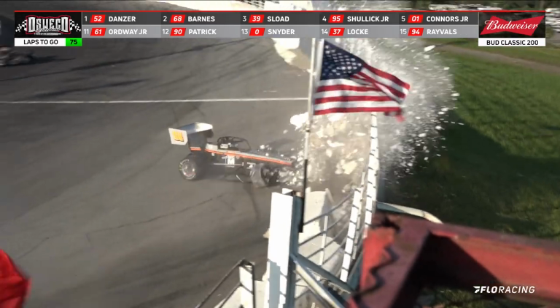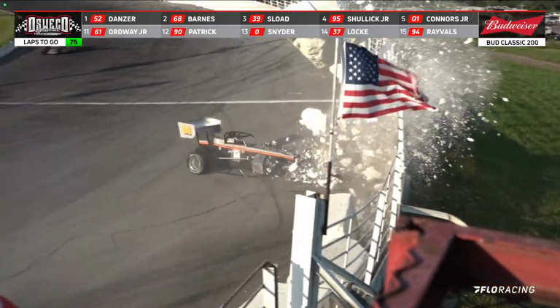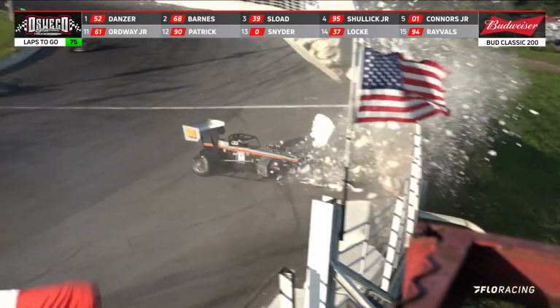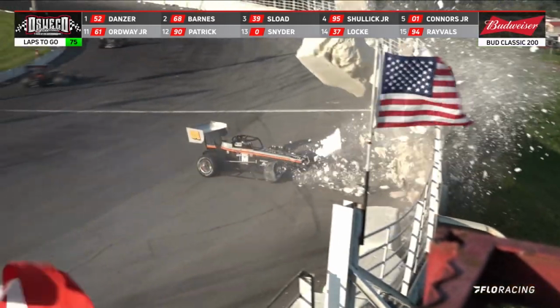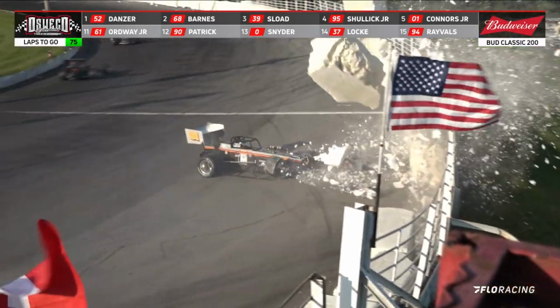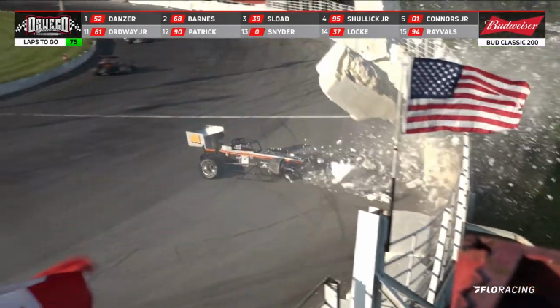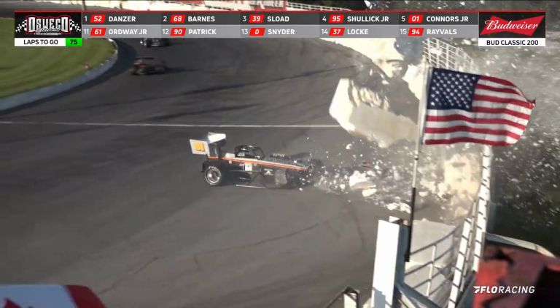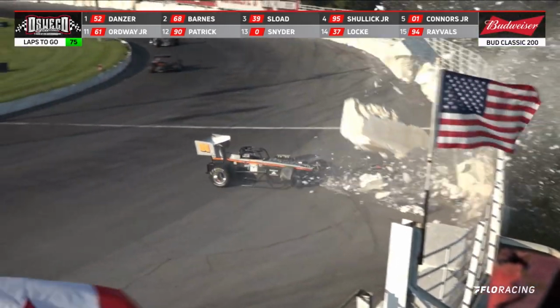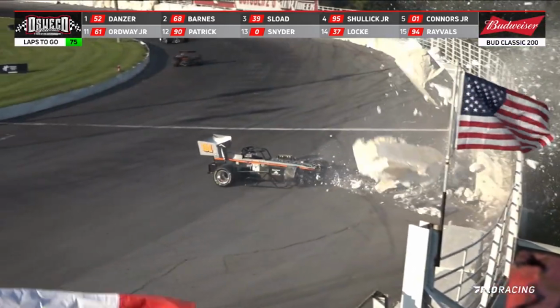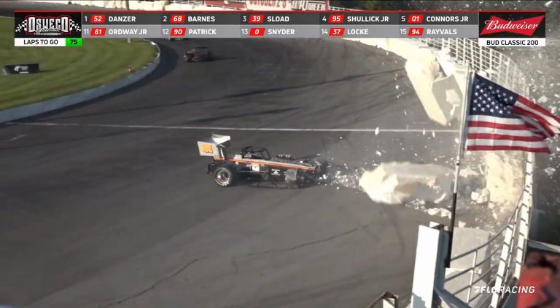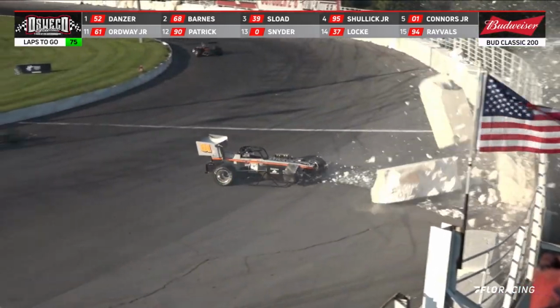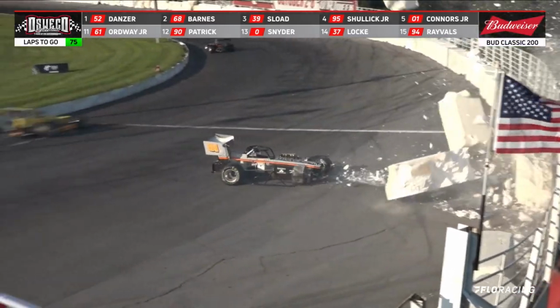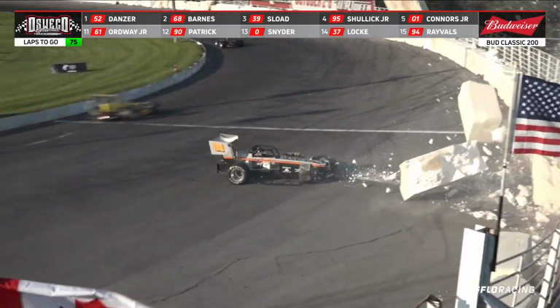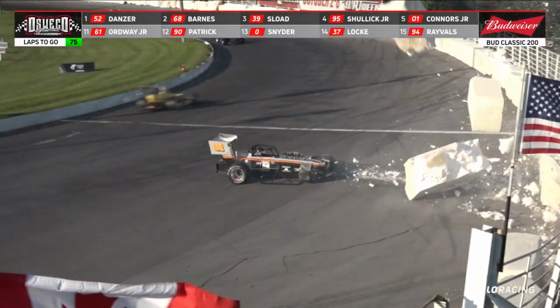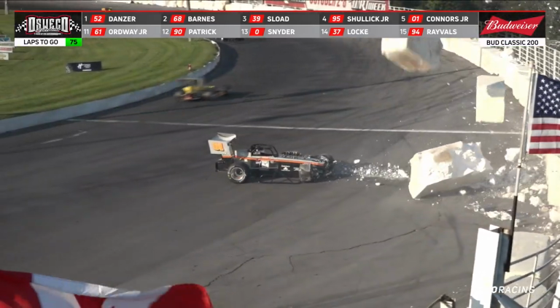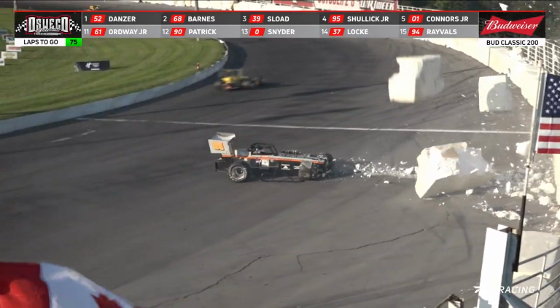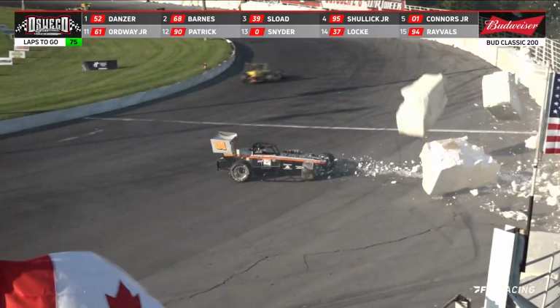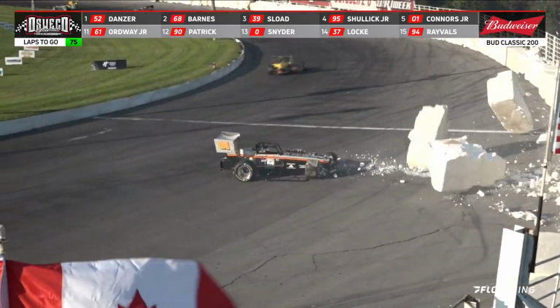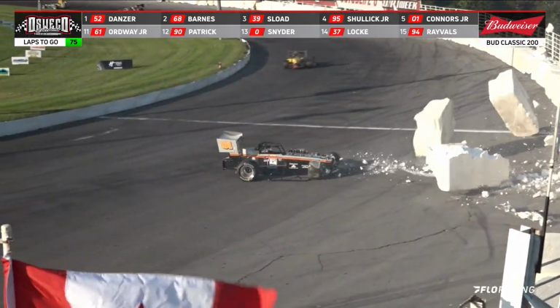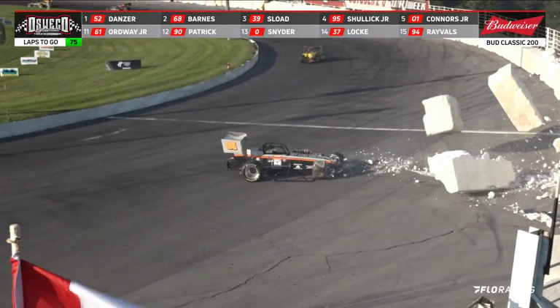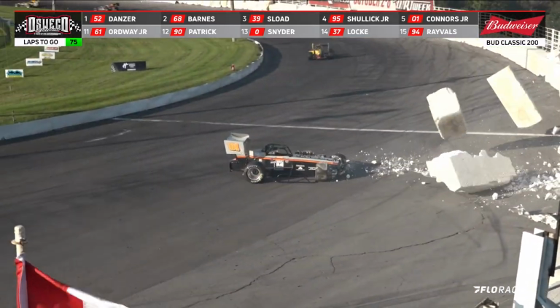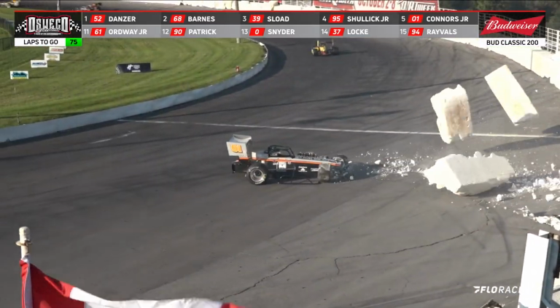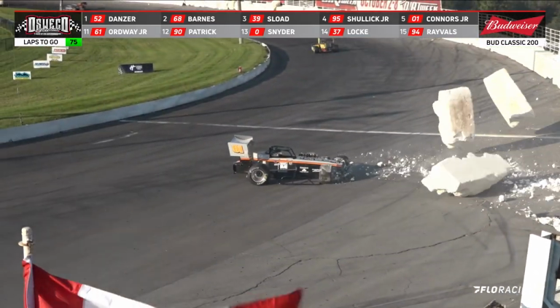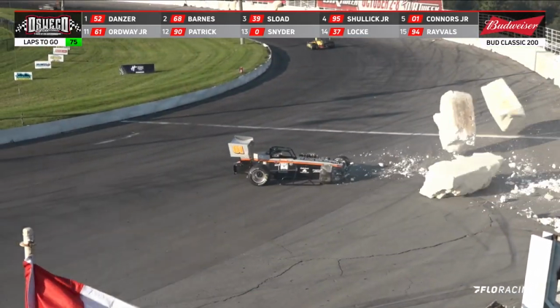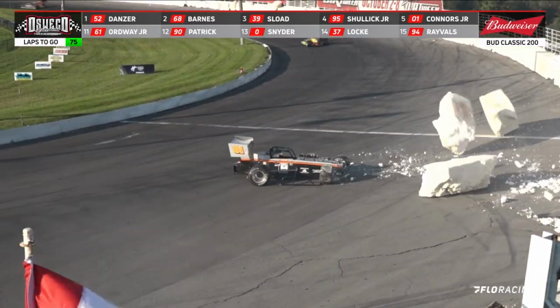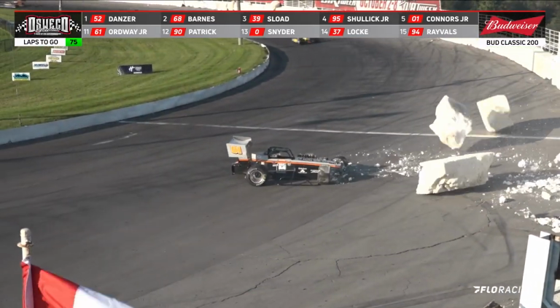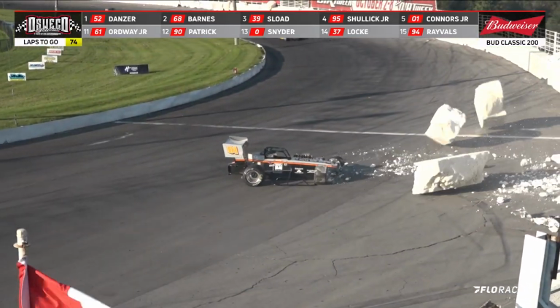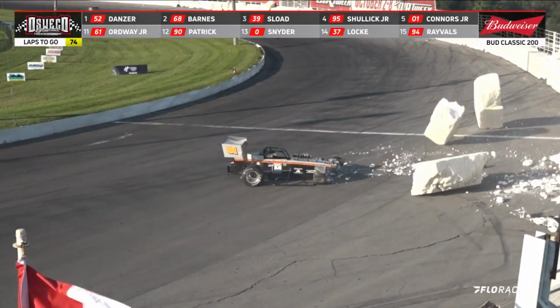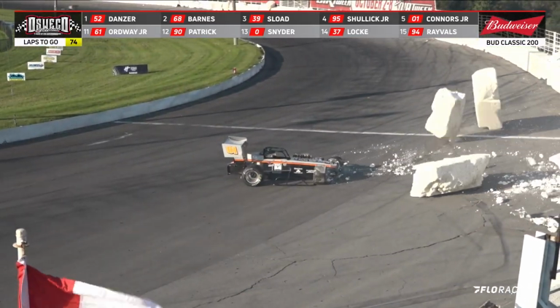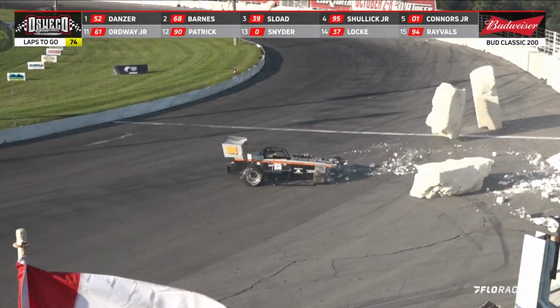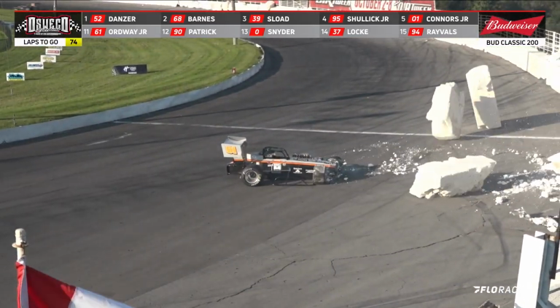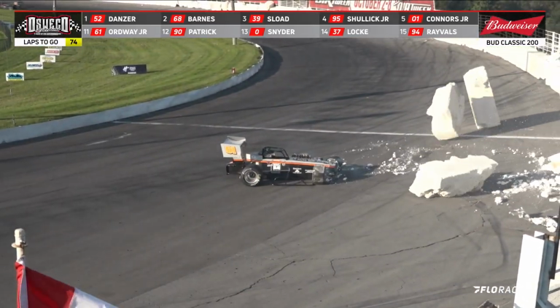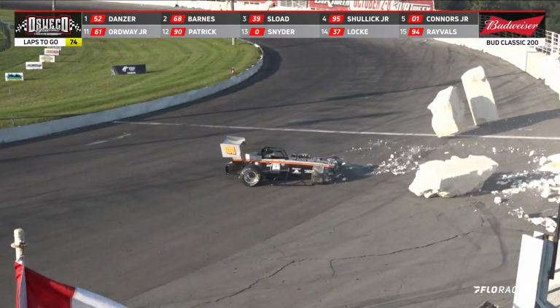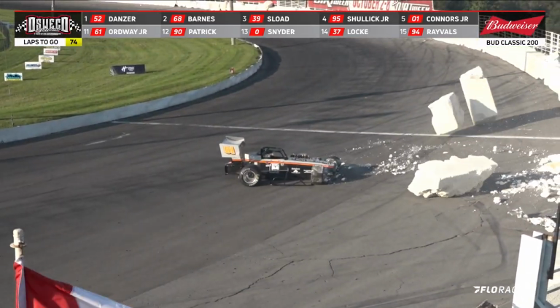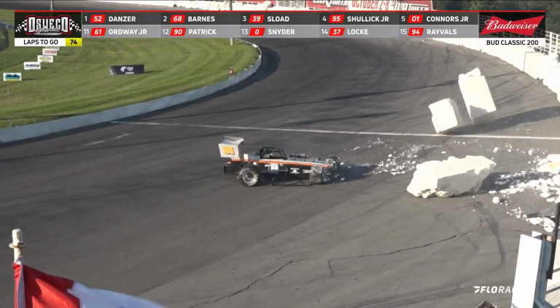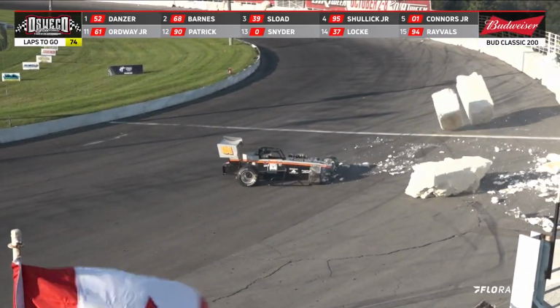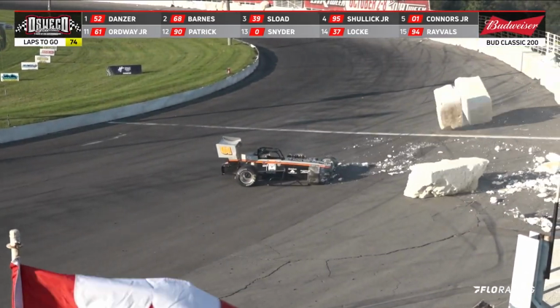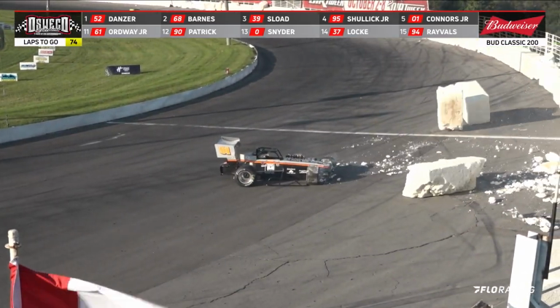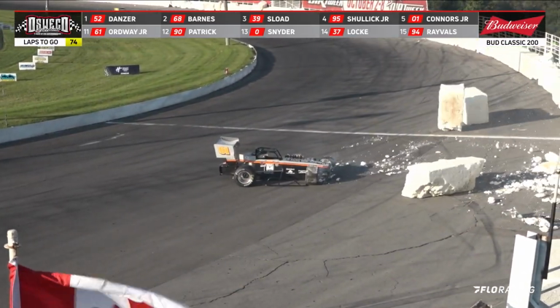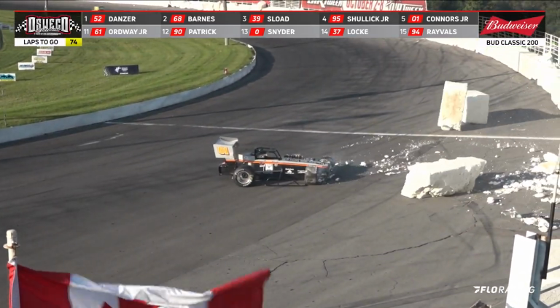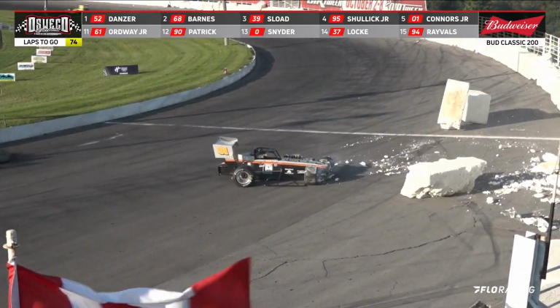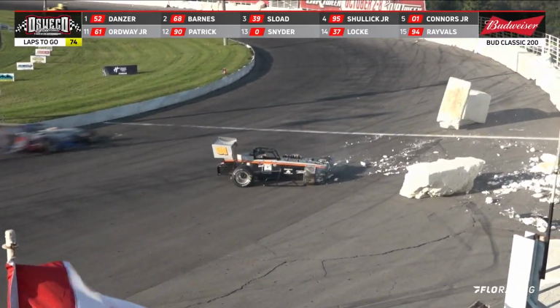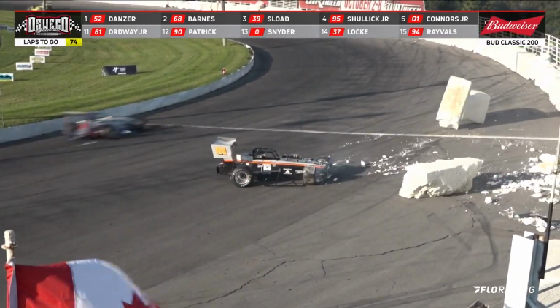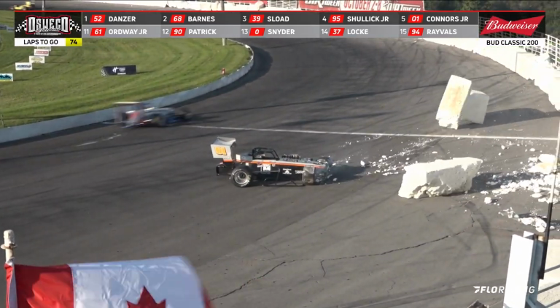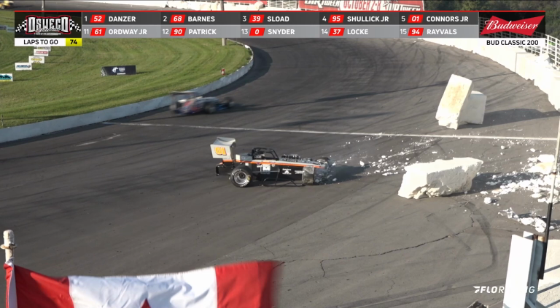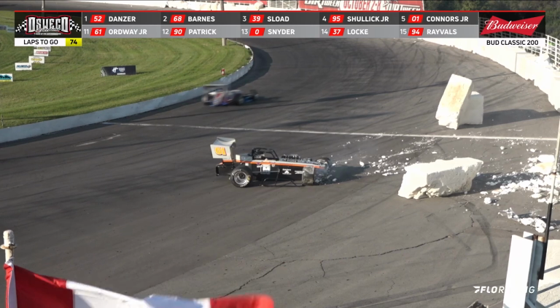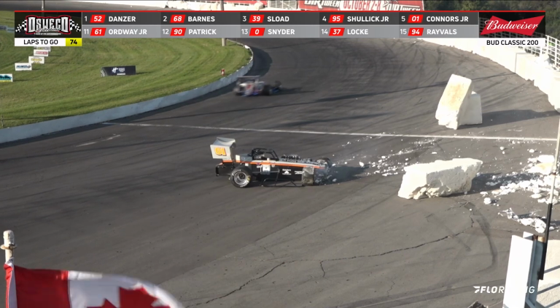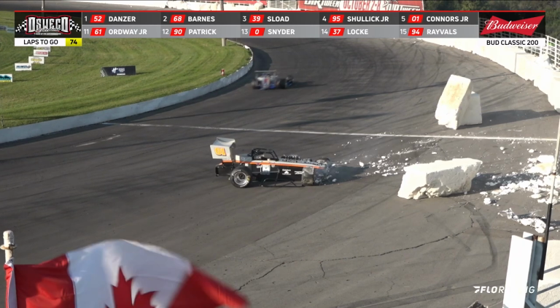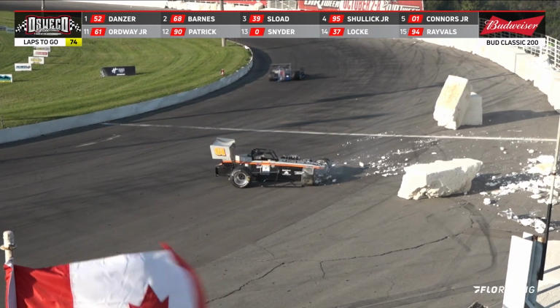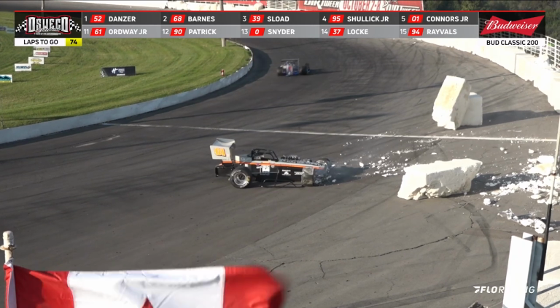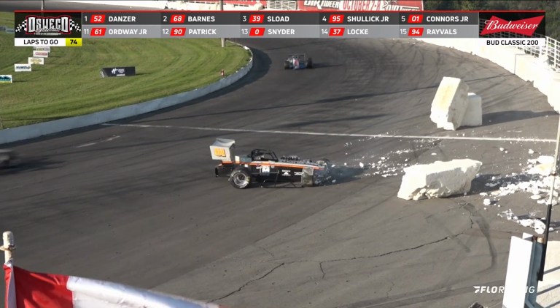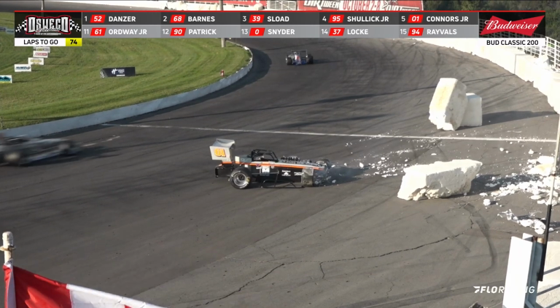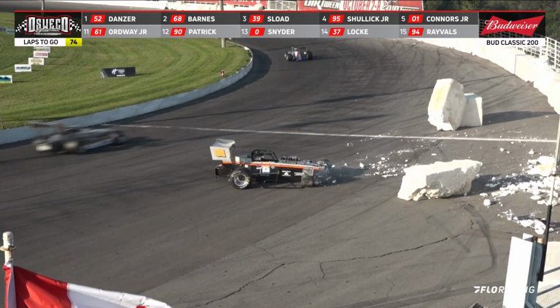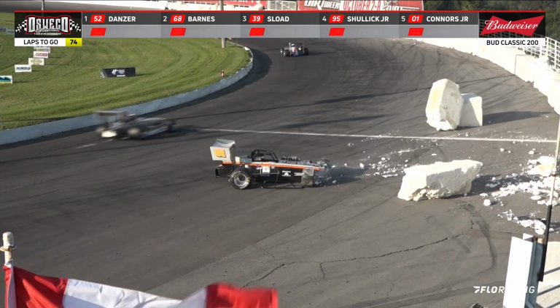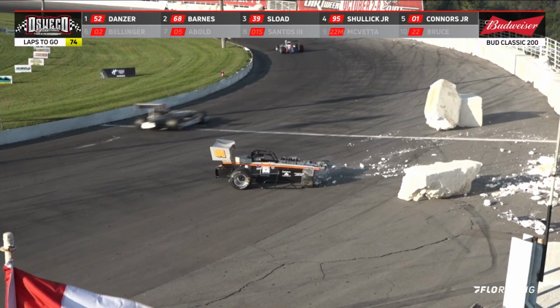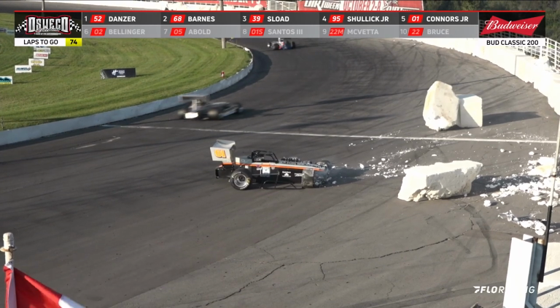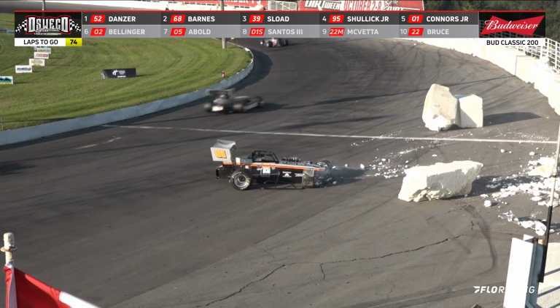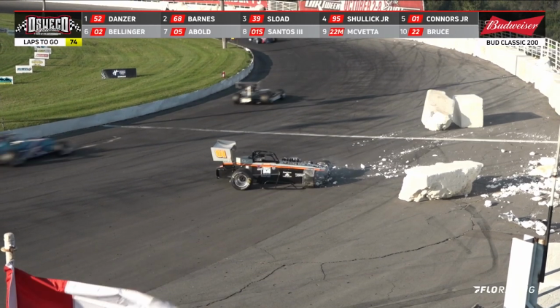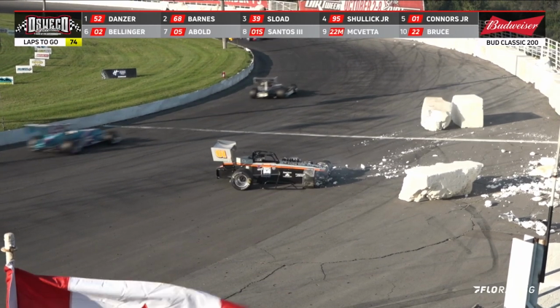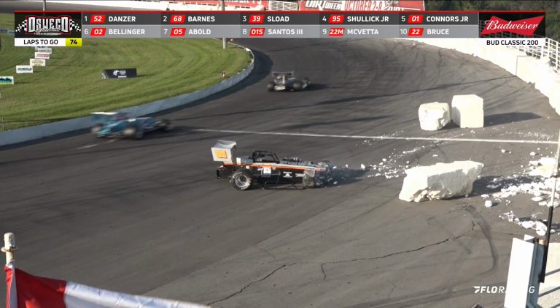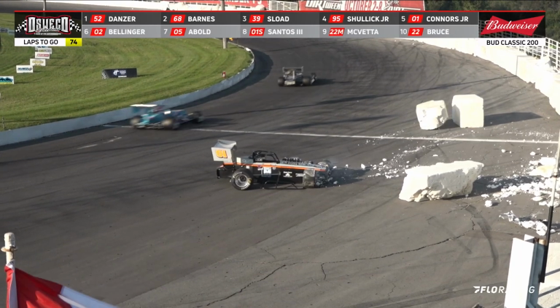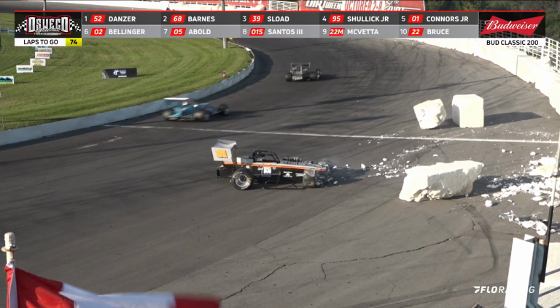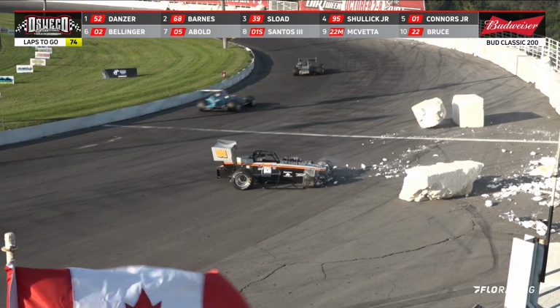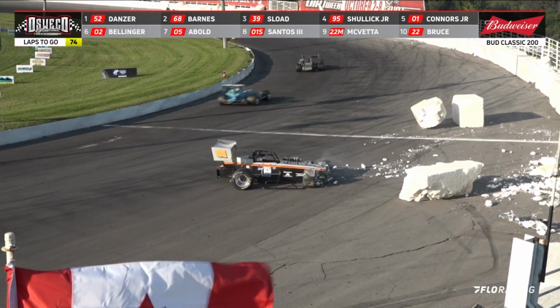We got a car hard into the wall. It is Connors and Santos.